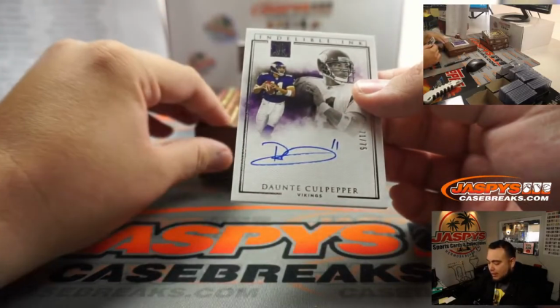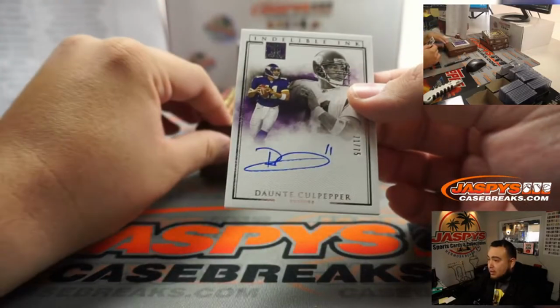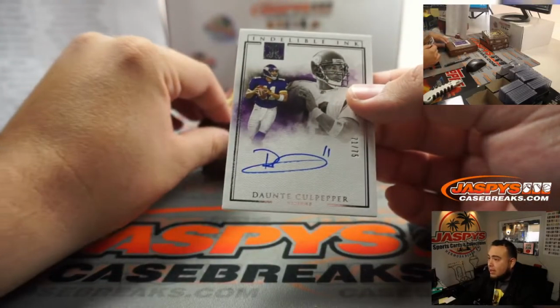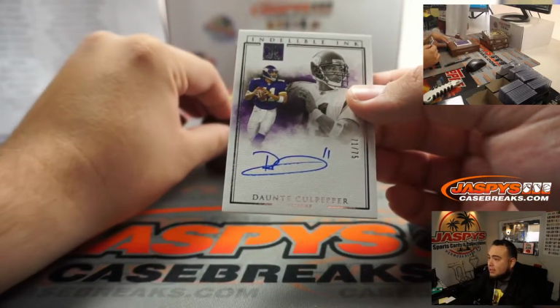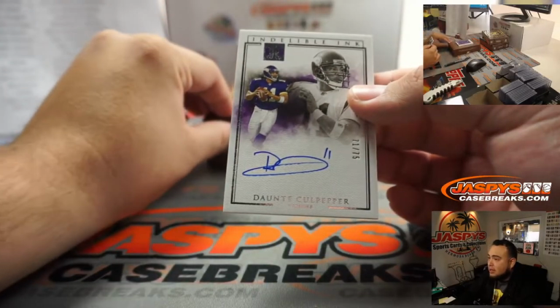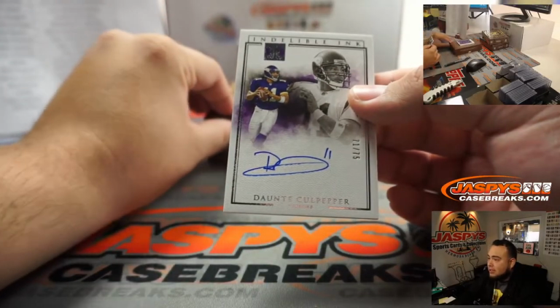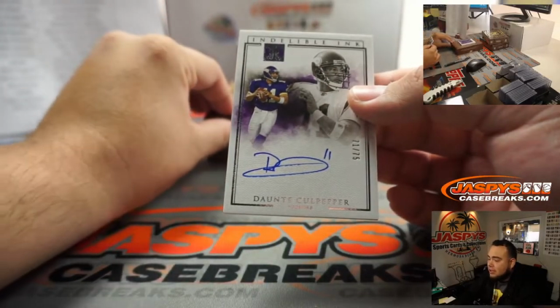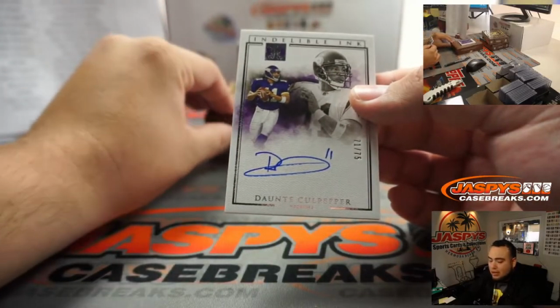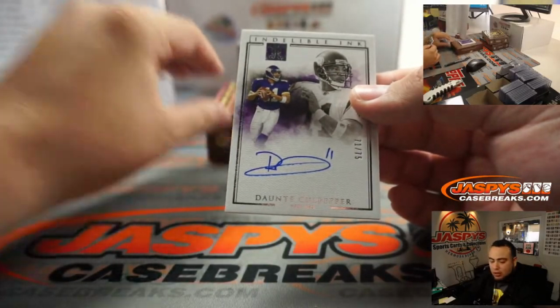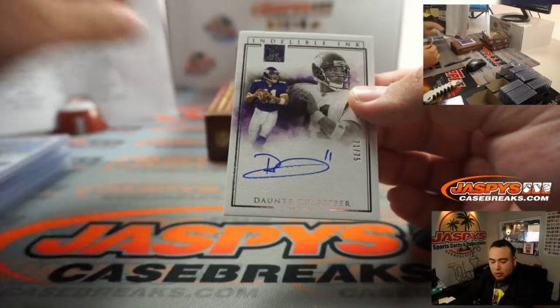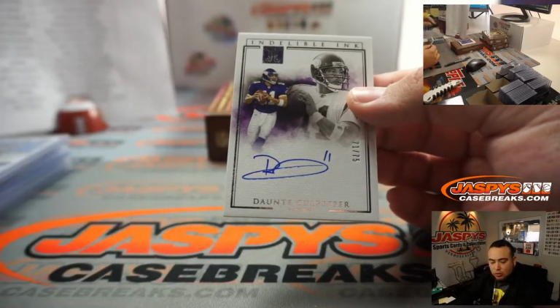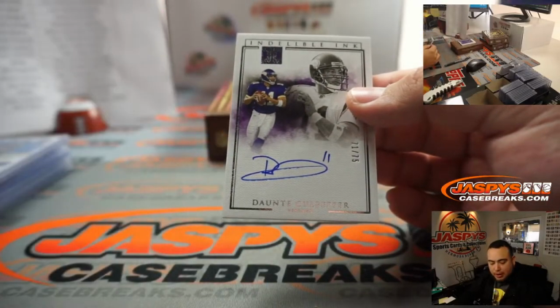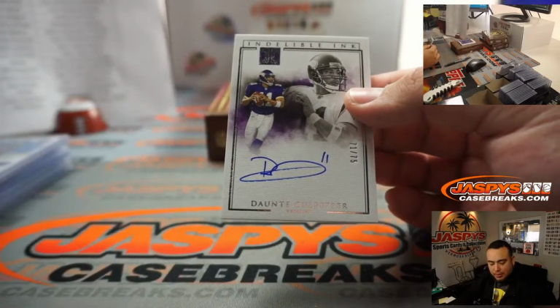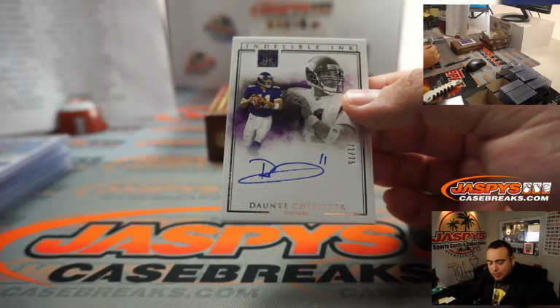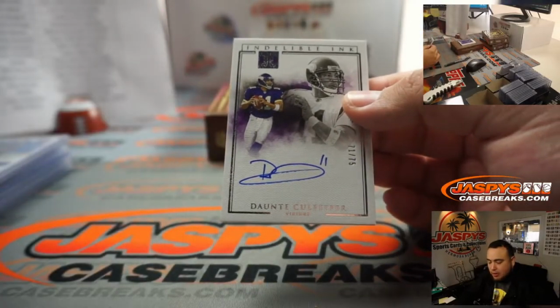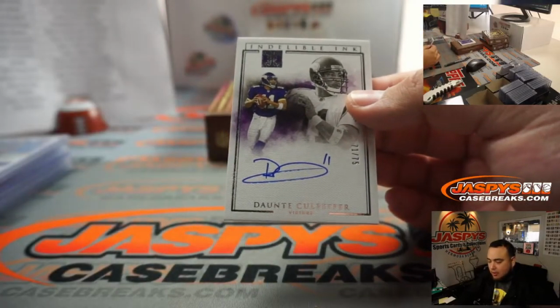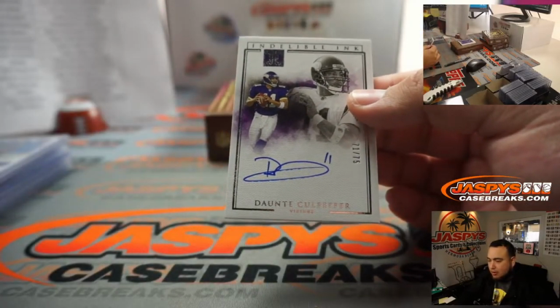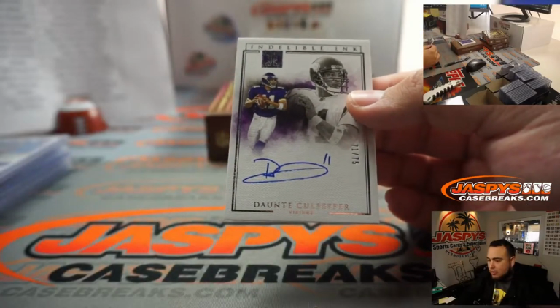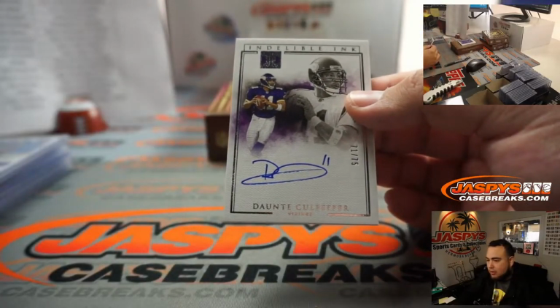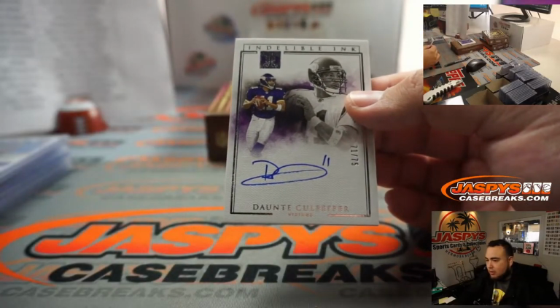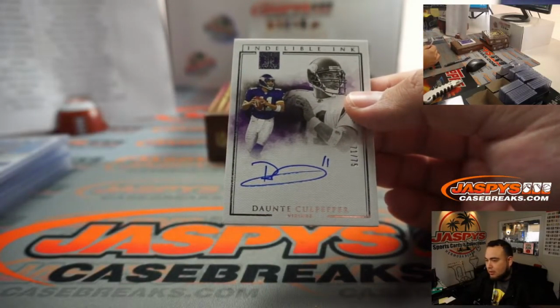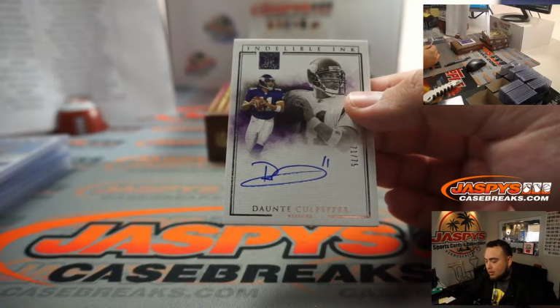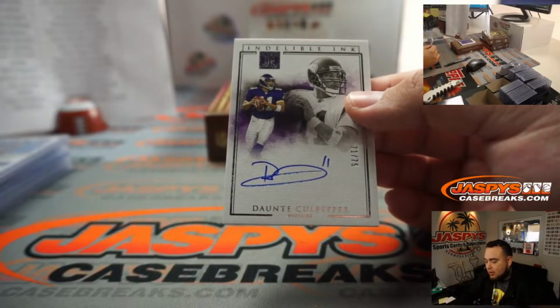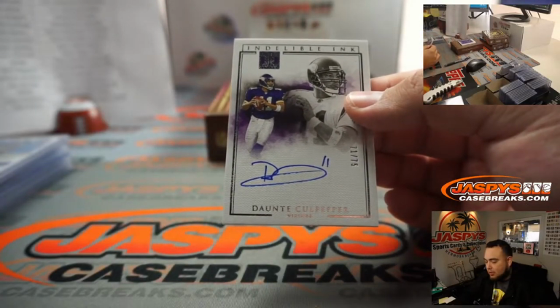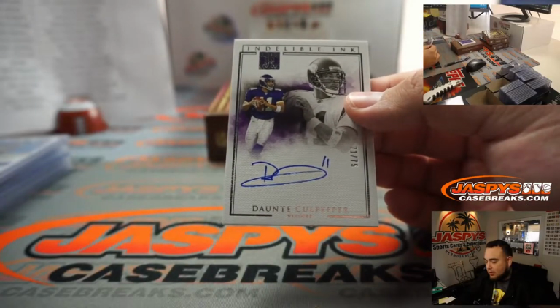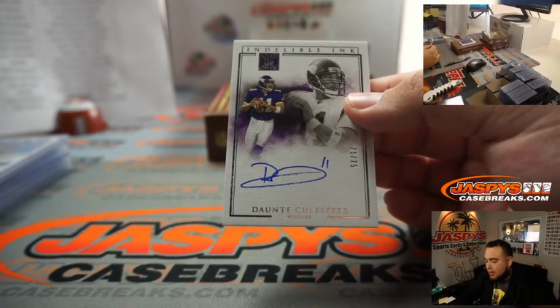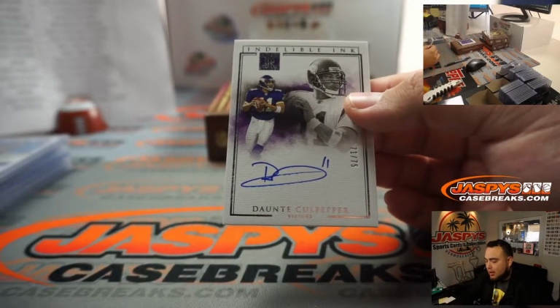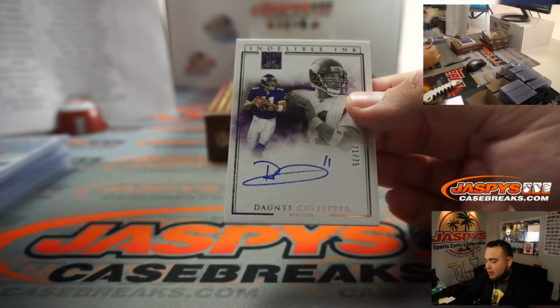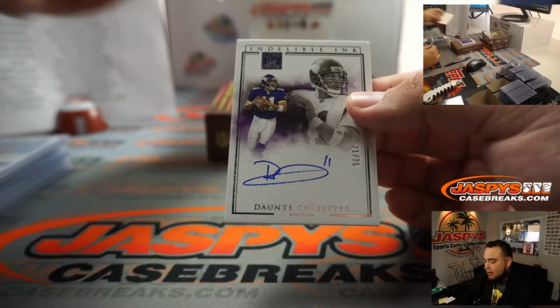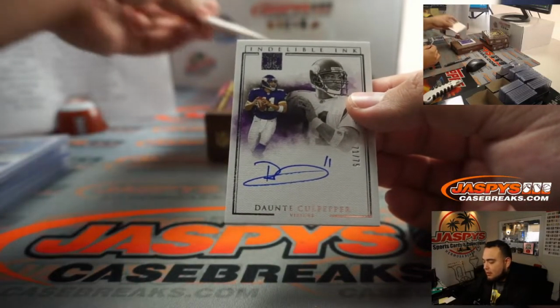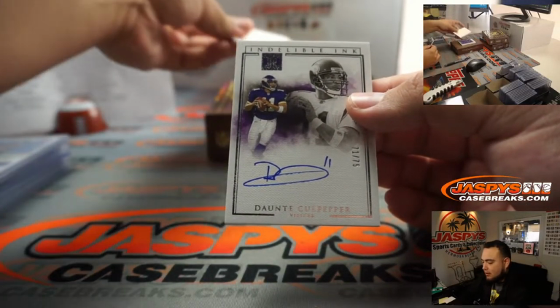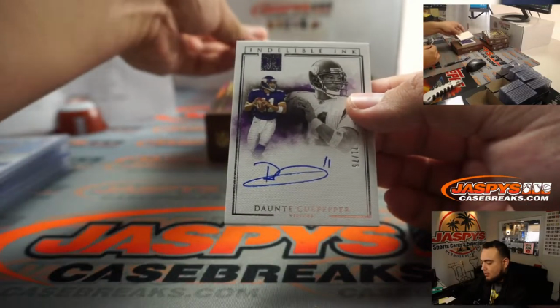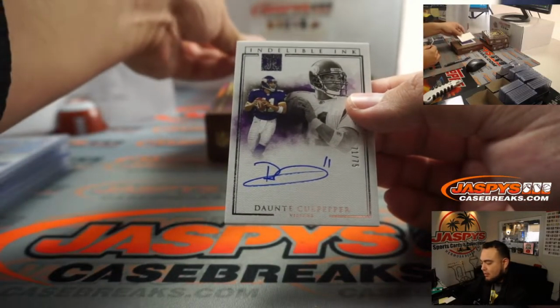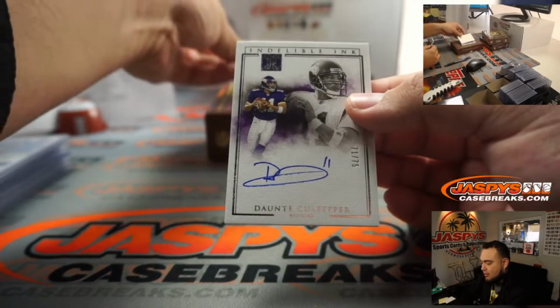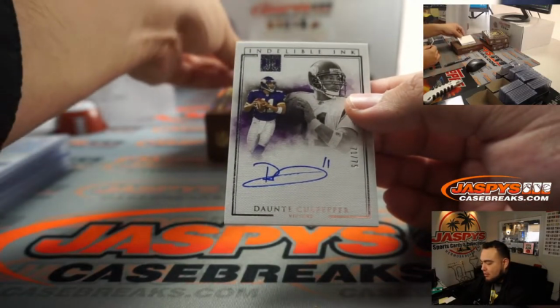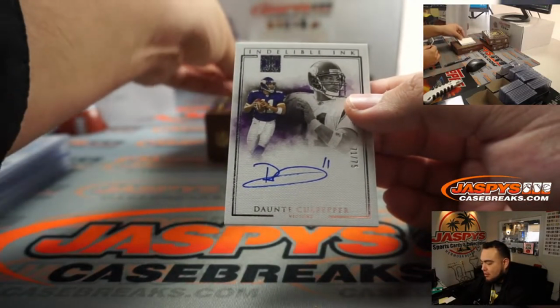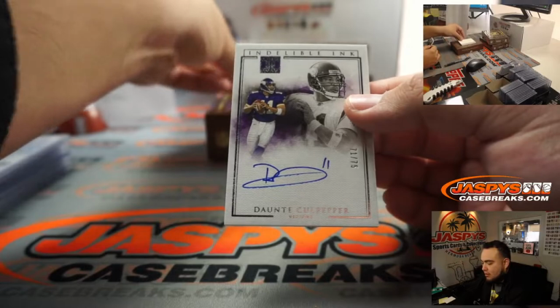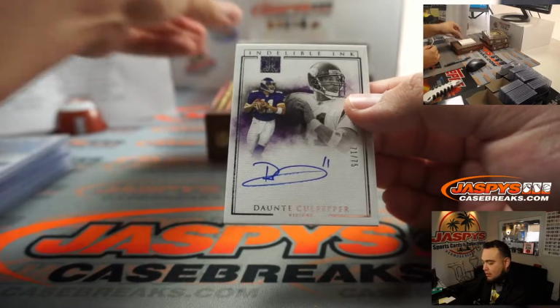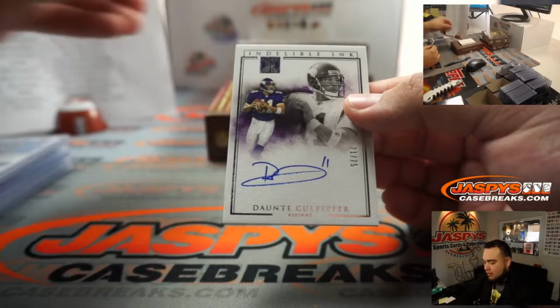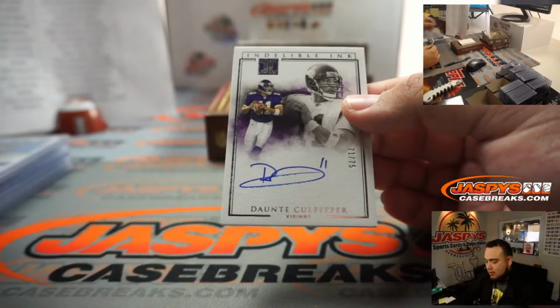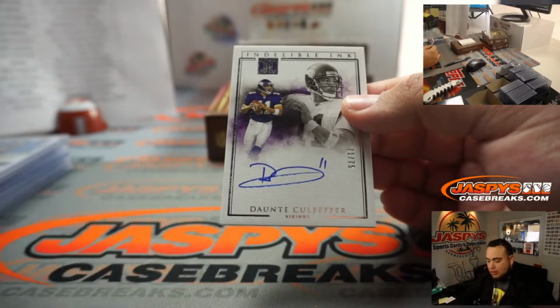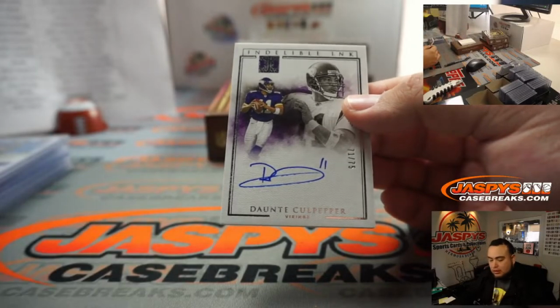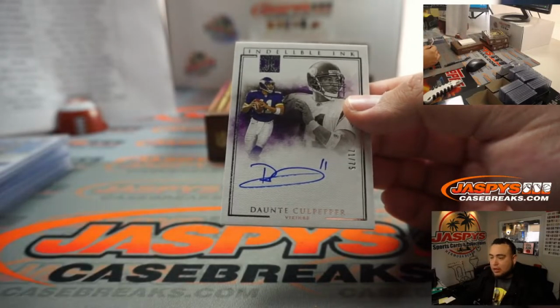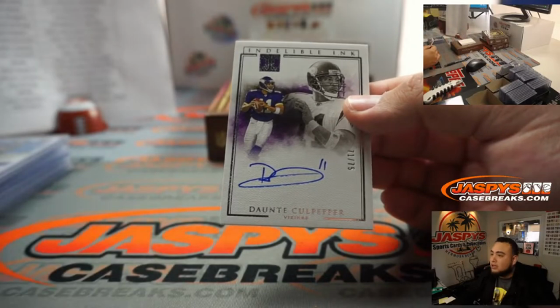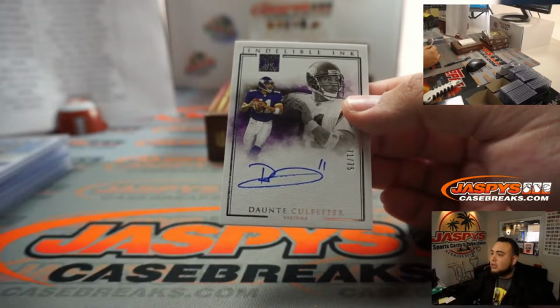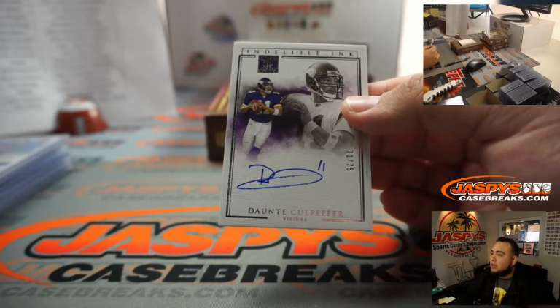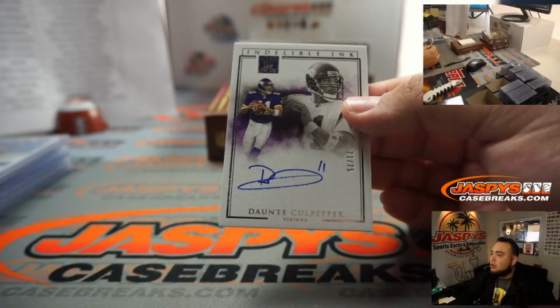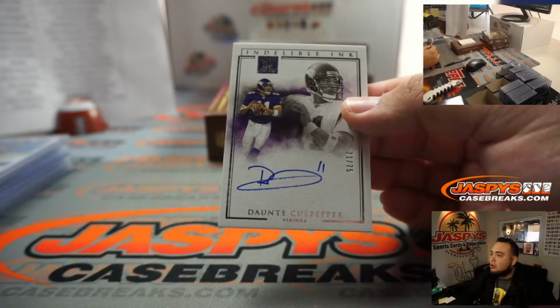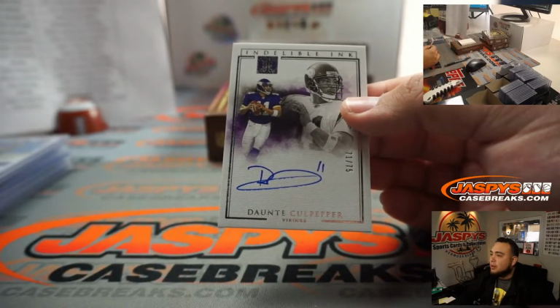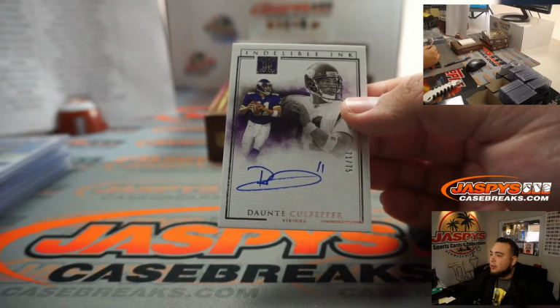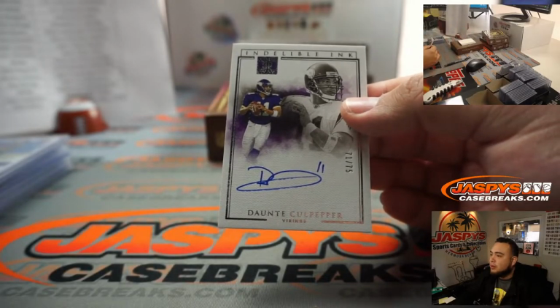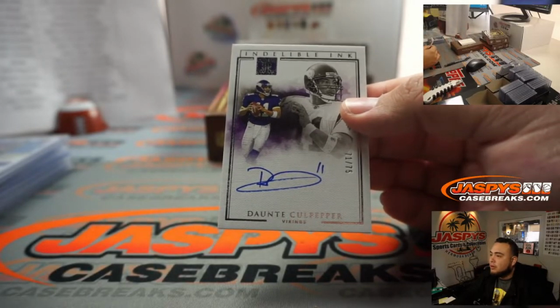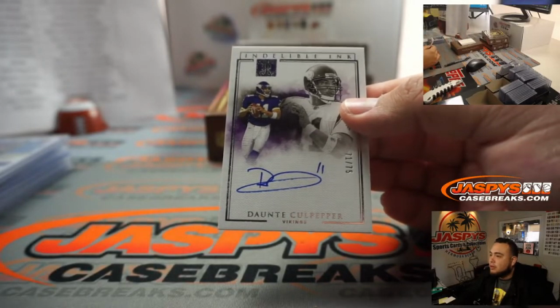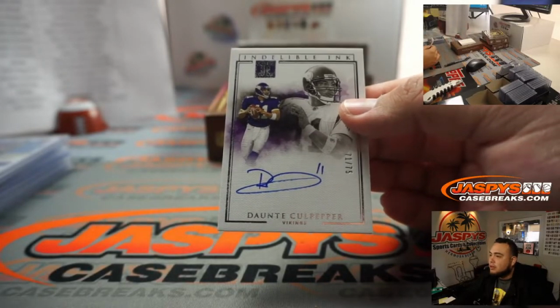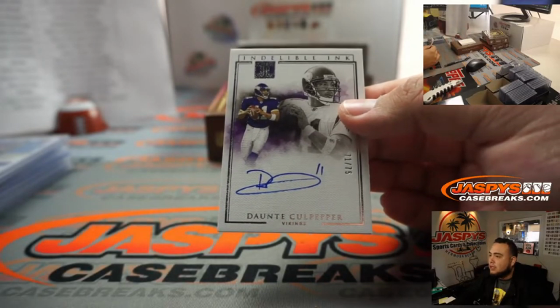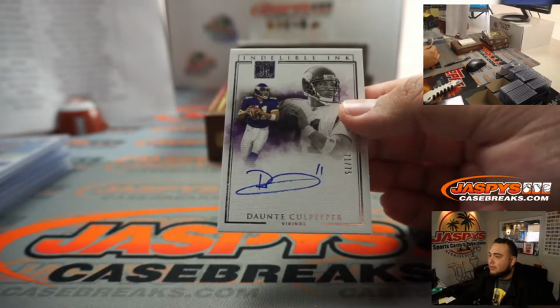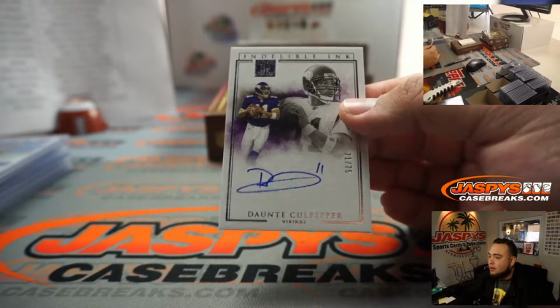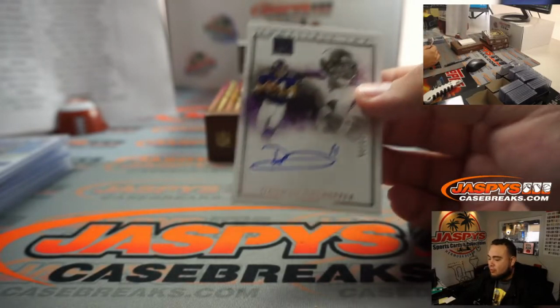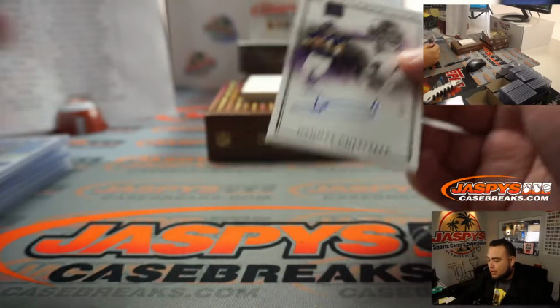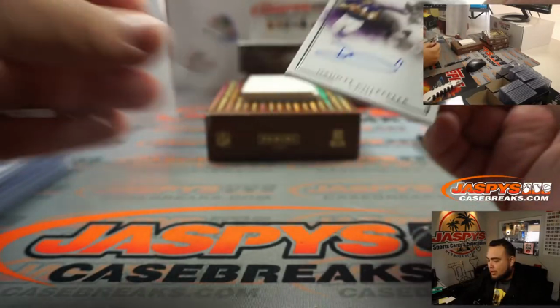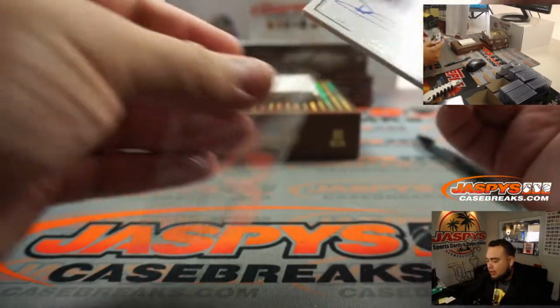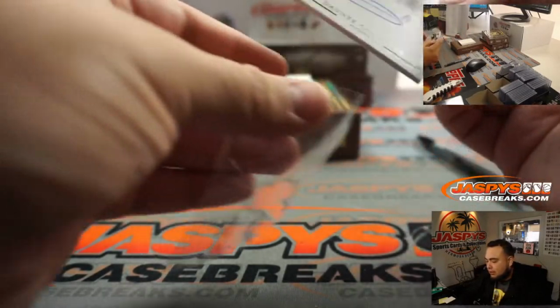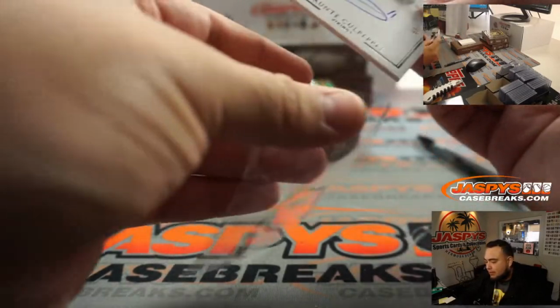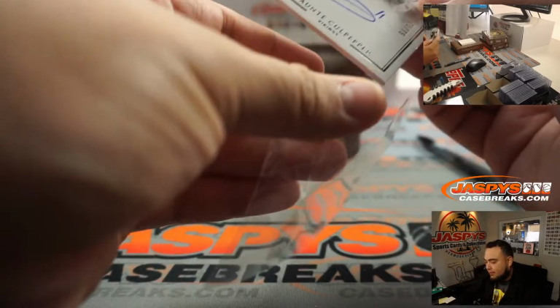Look at that — Dante Culpepper! Dante Culpepper 71 out of 75.